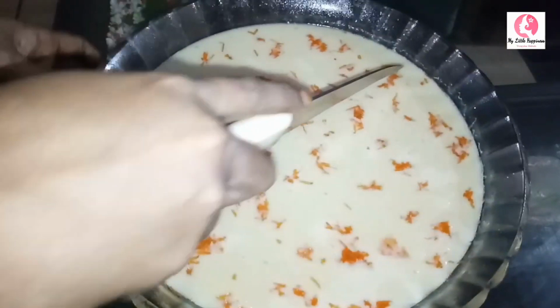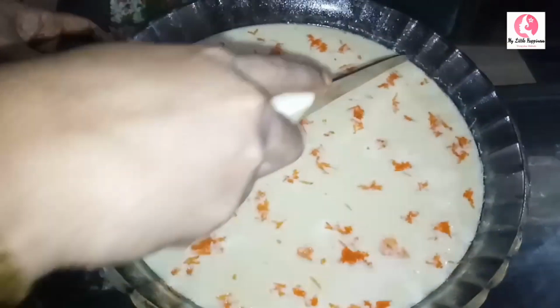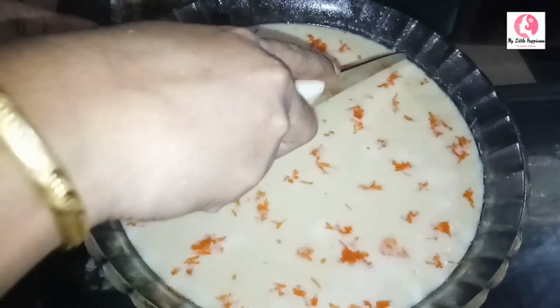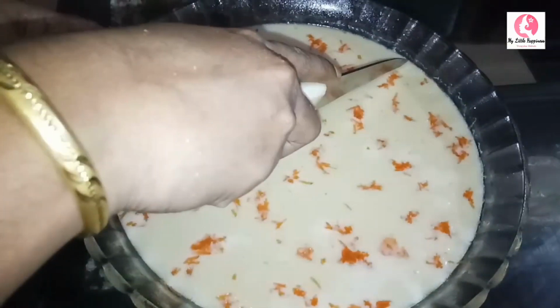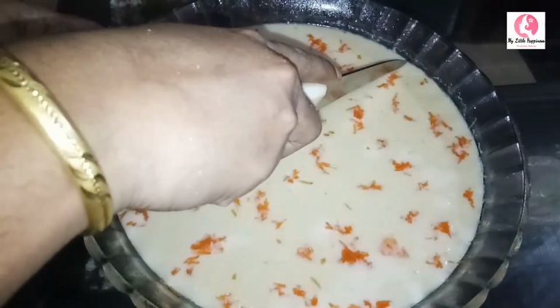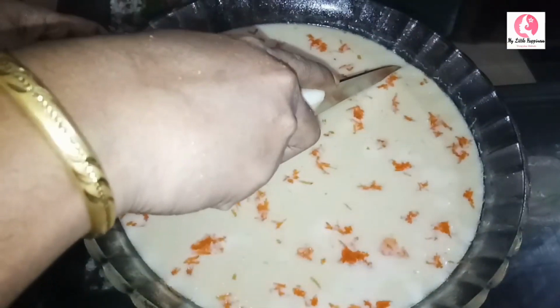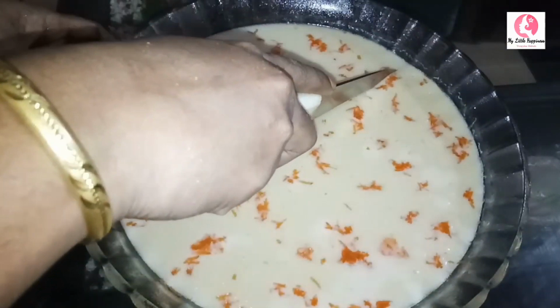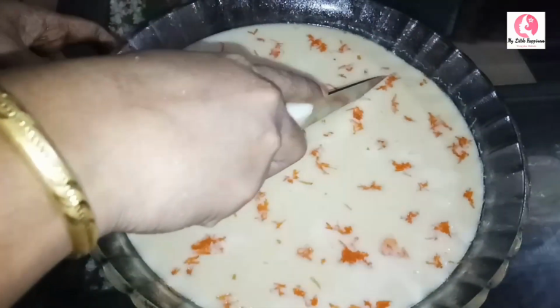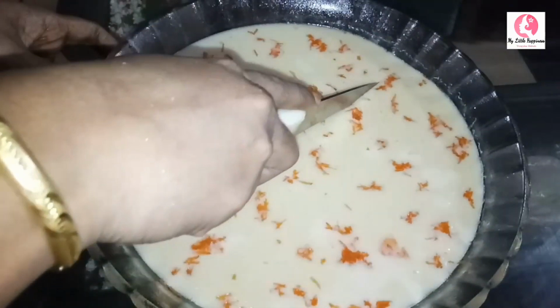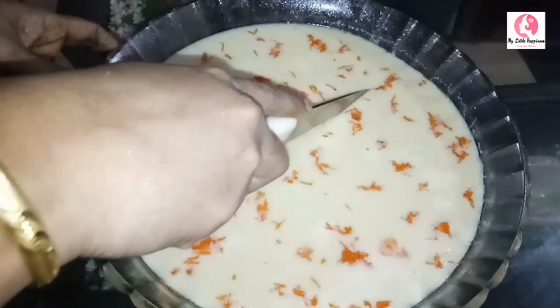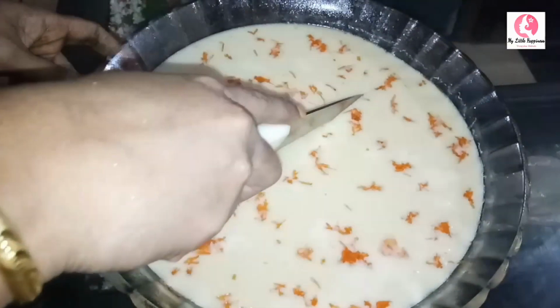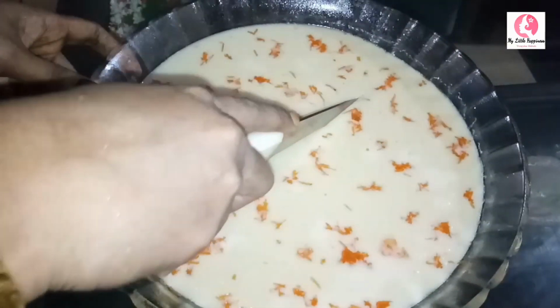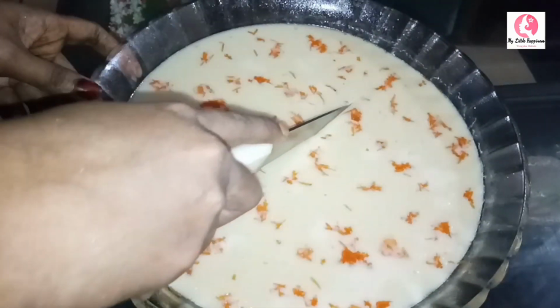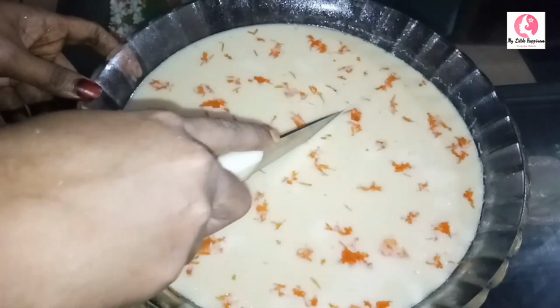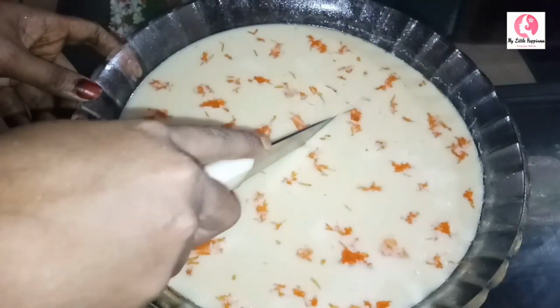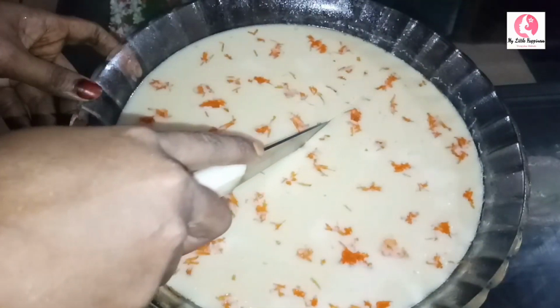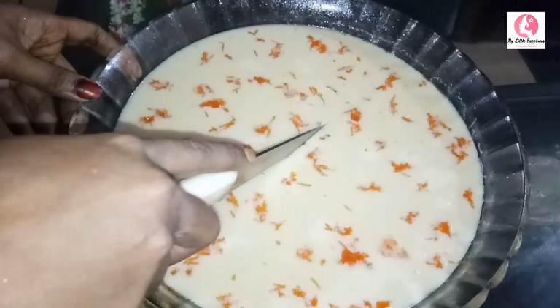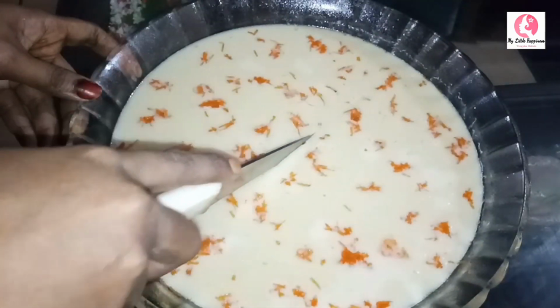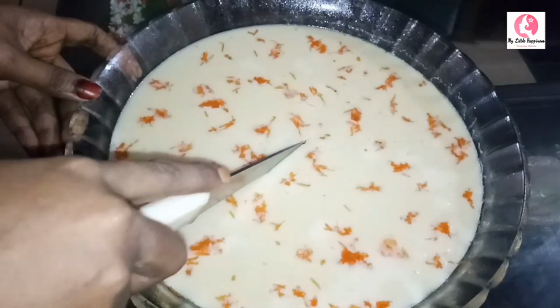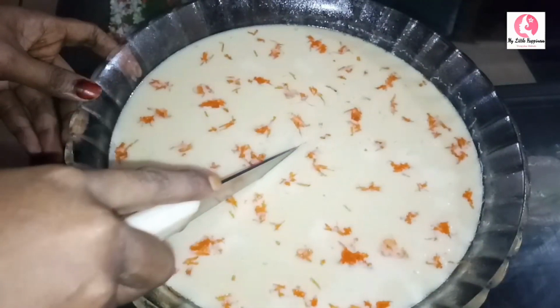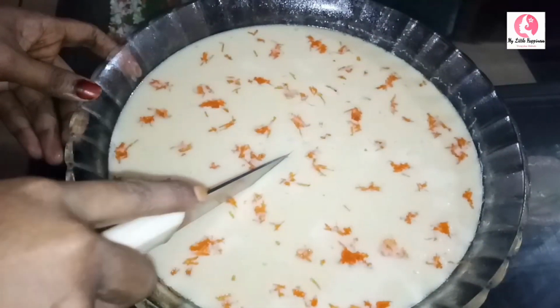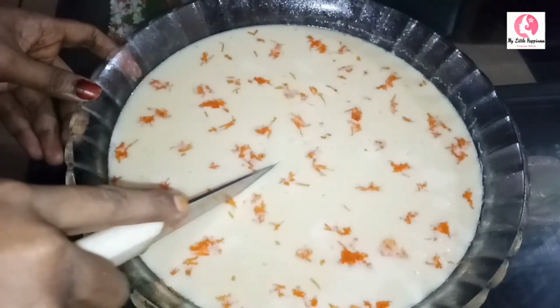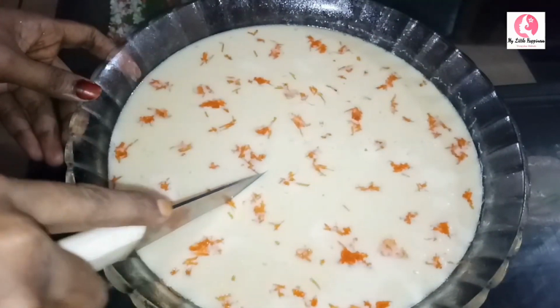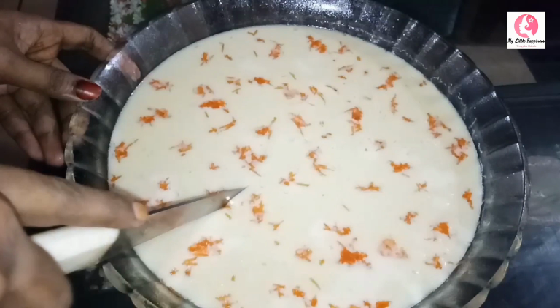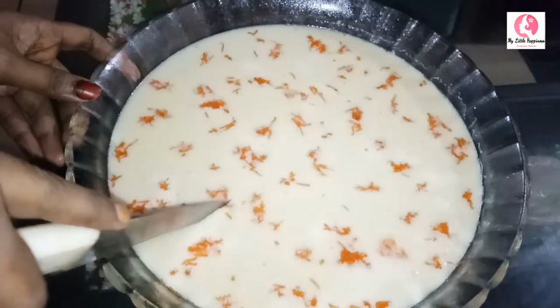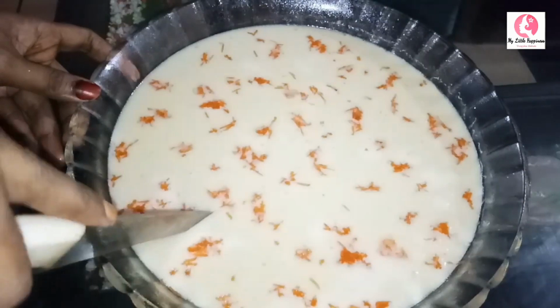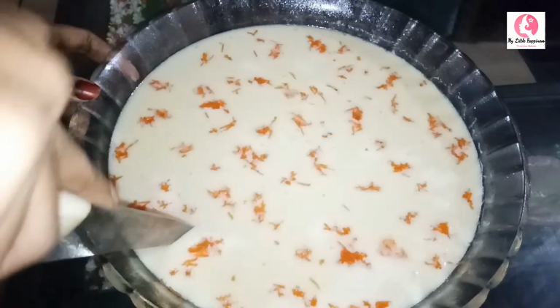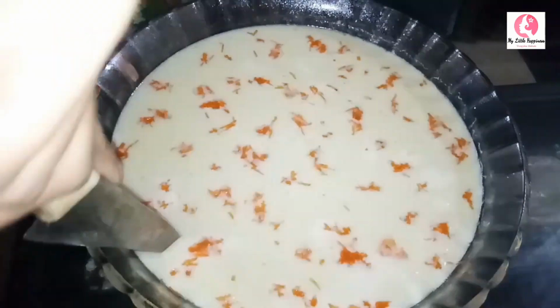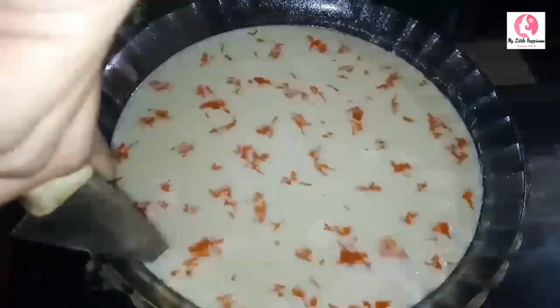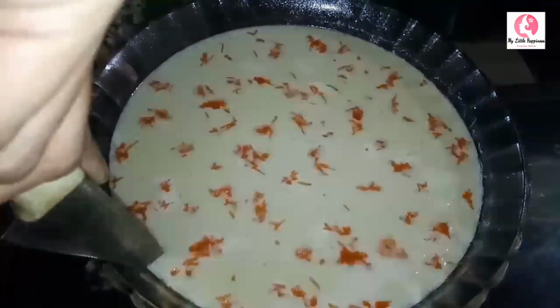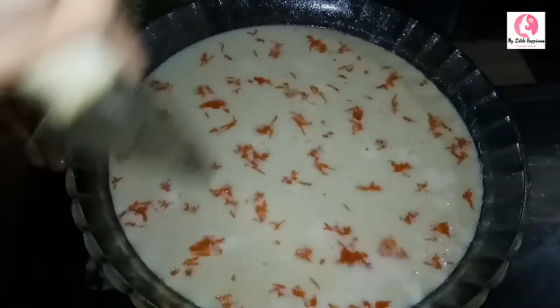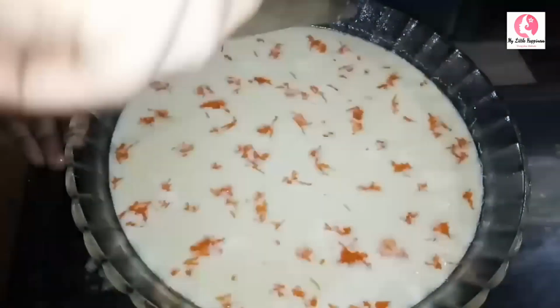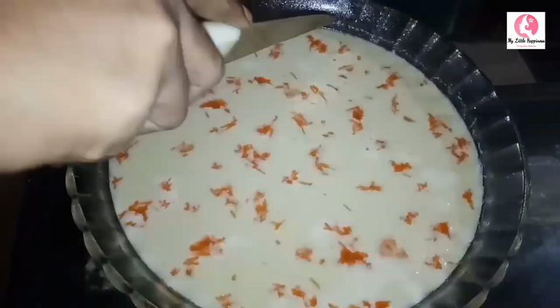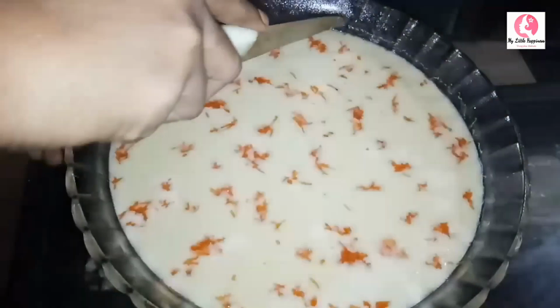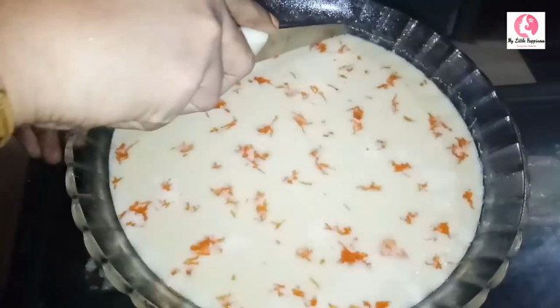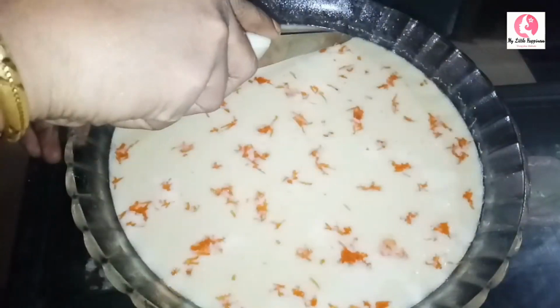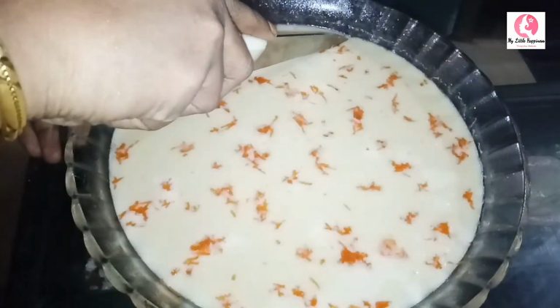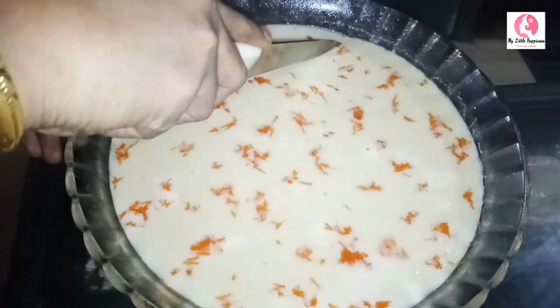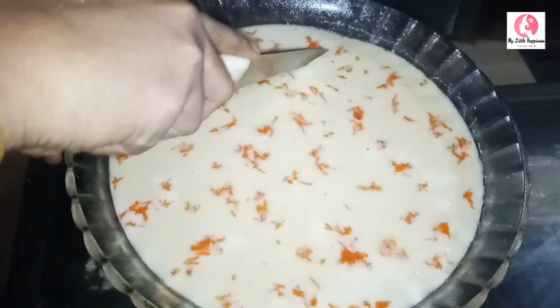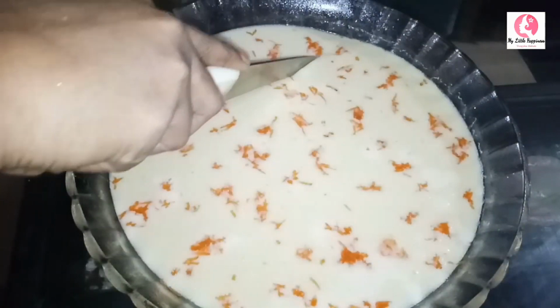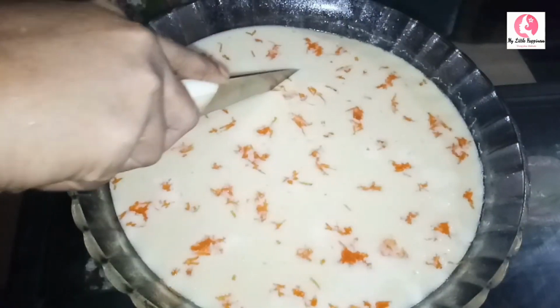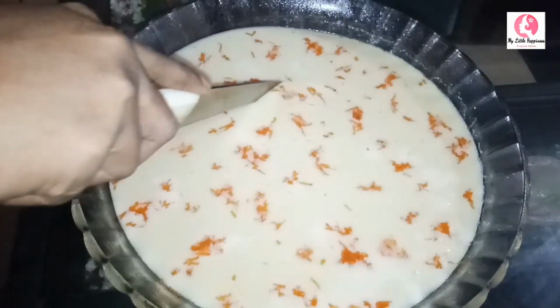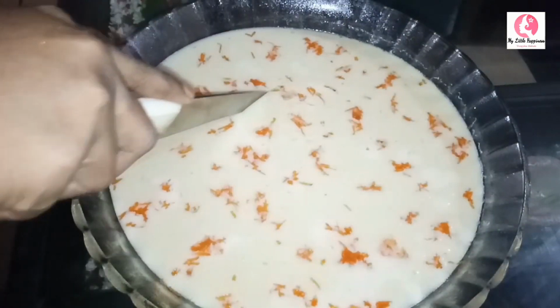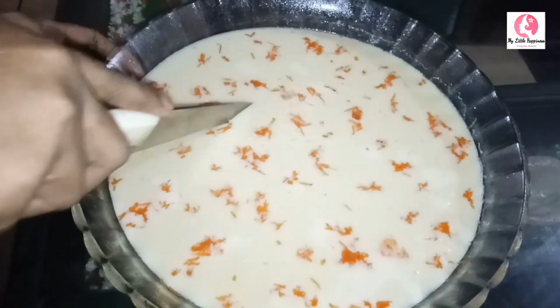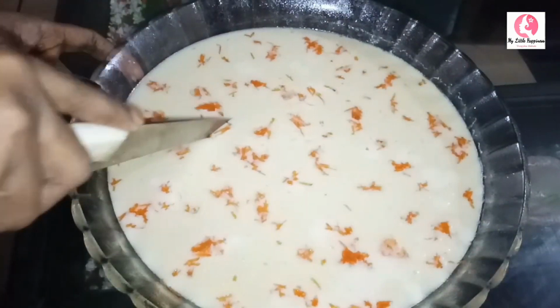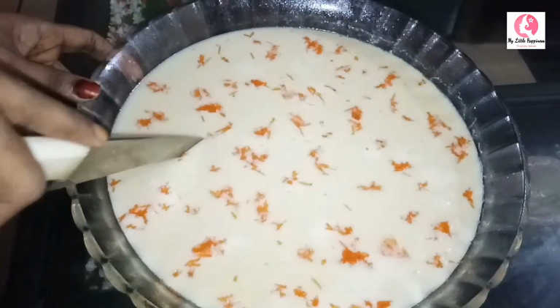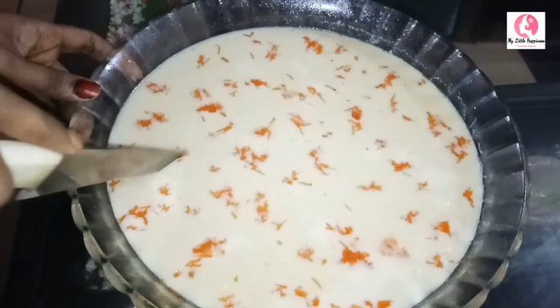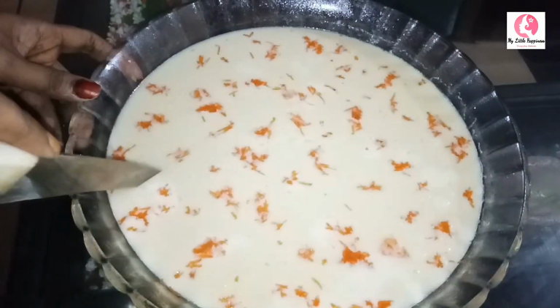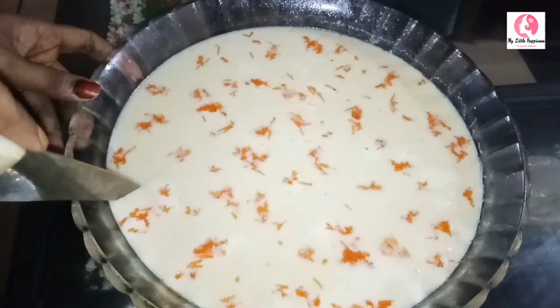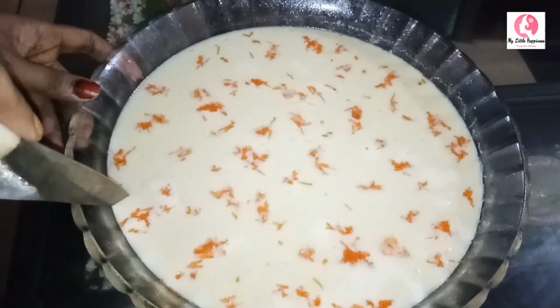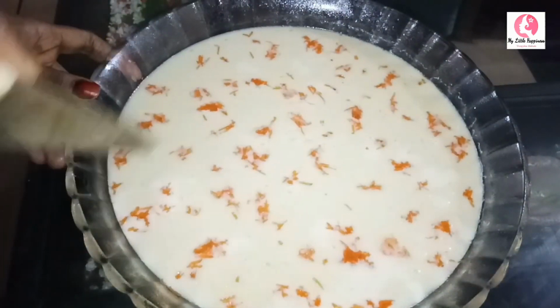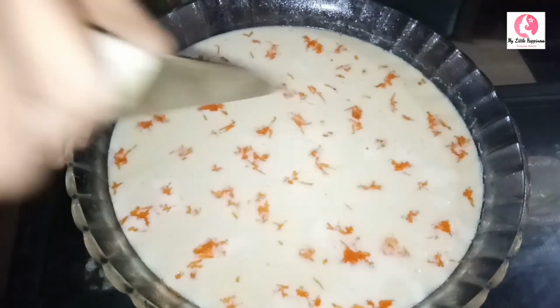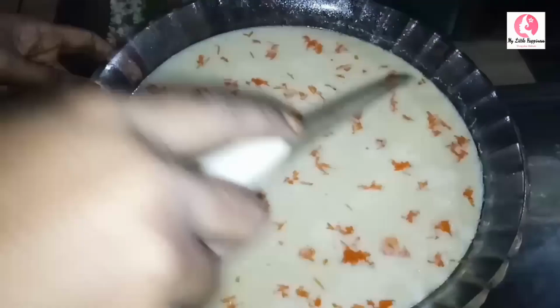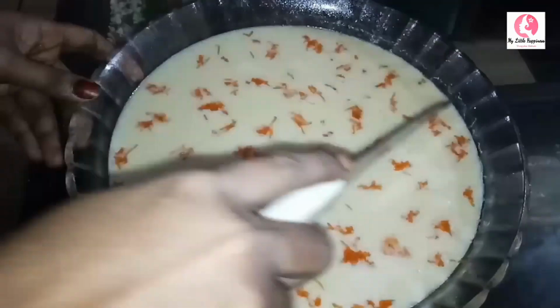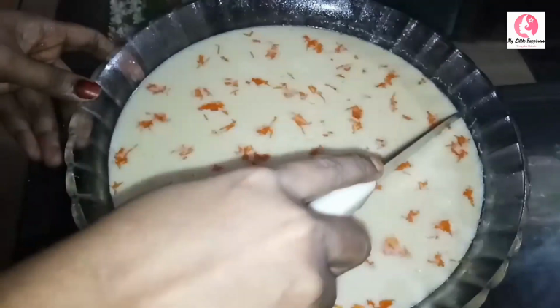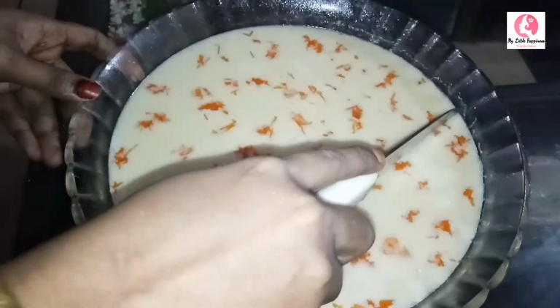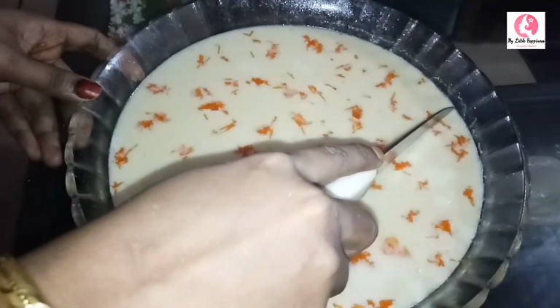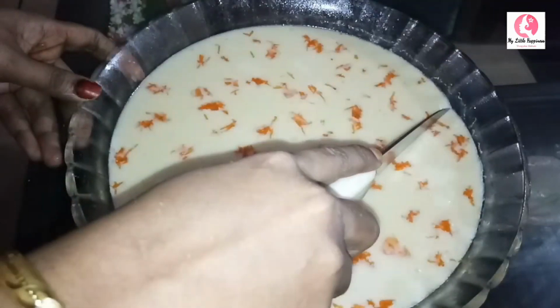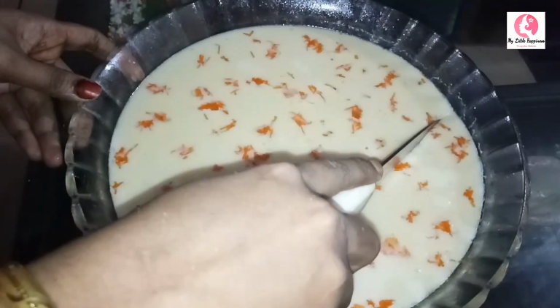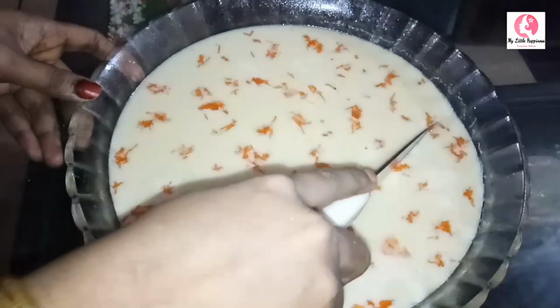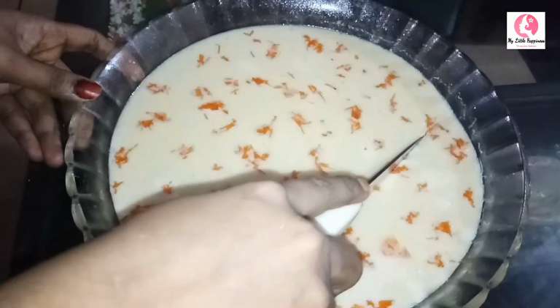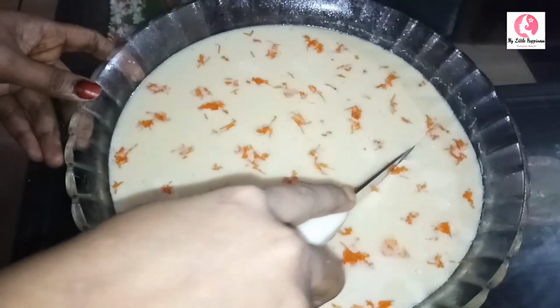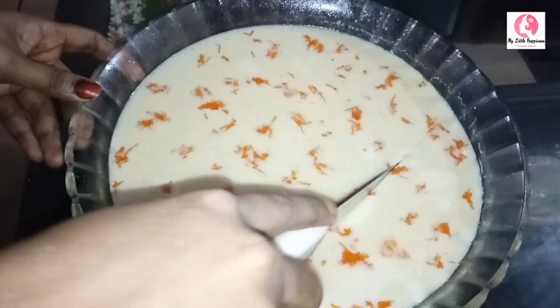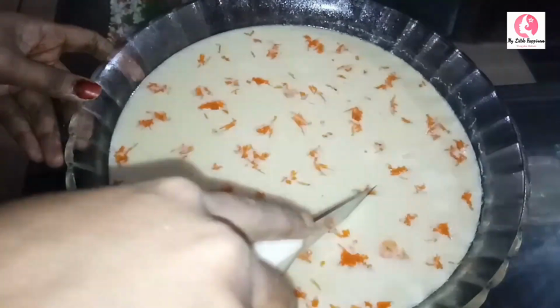Hello guys! Assalamualaikum! Welcome back to our channel! This recipe is made in a sweet pudding.